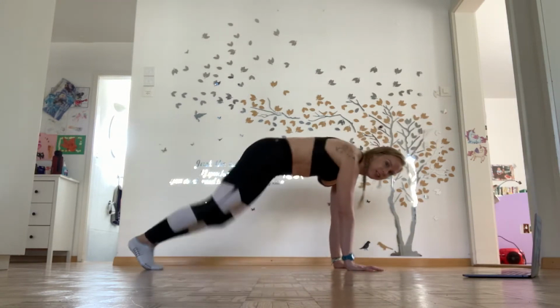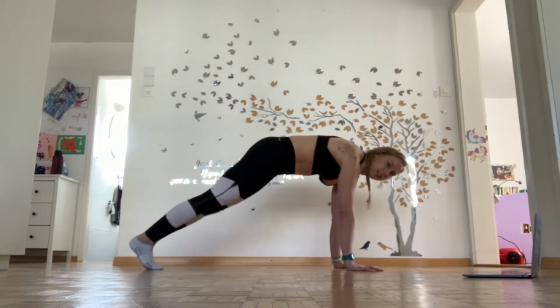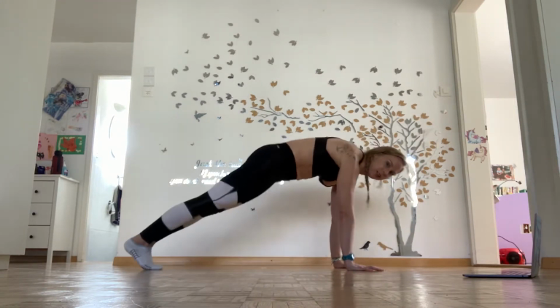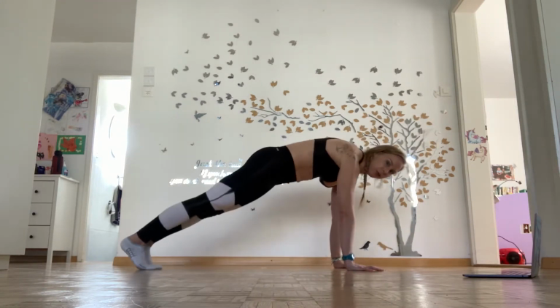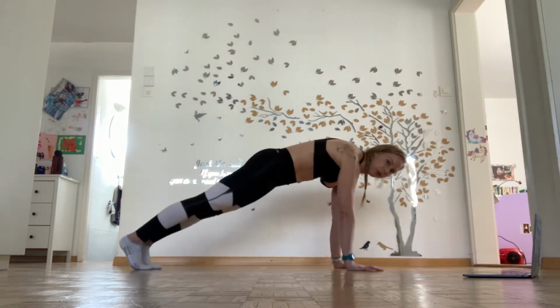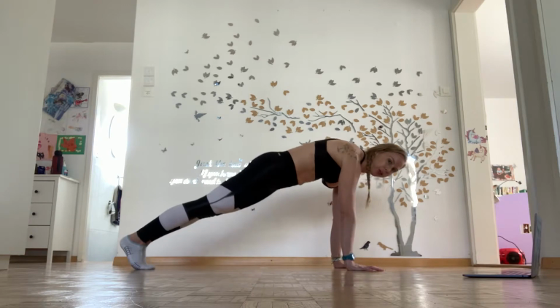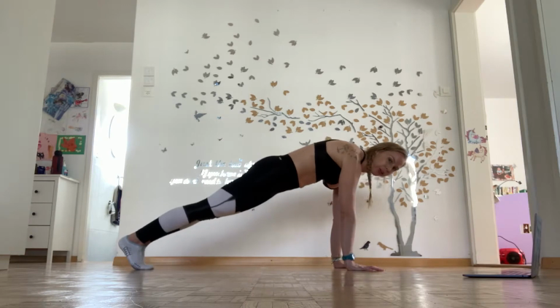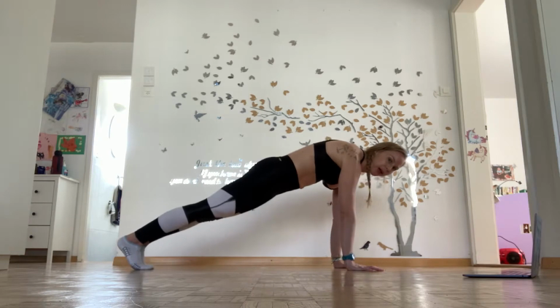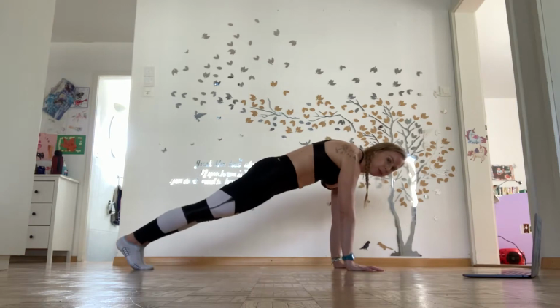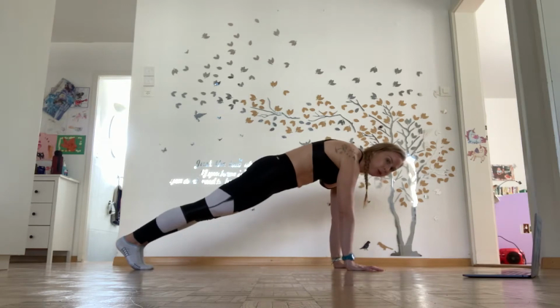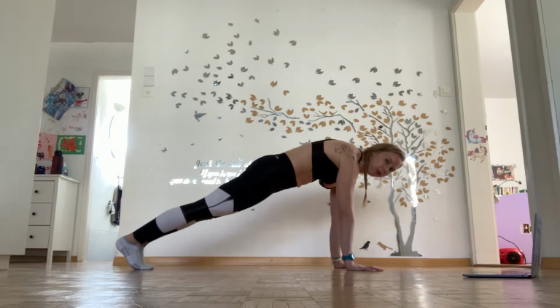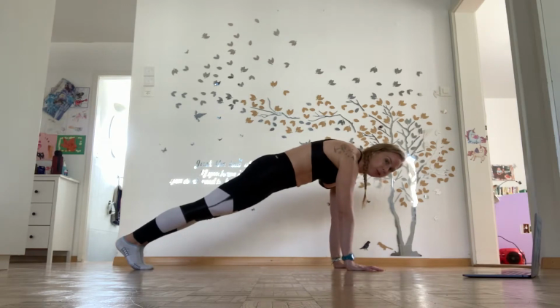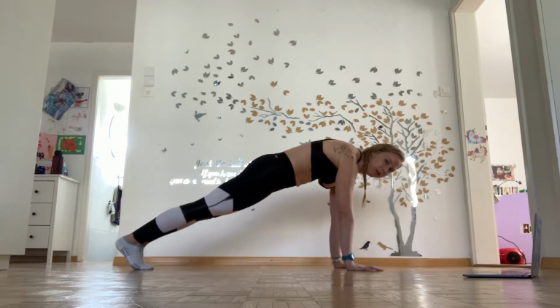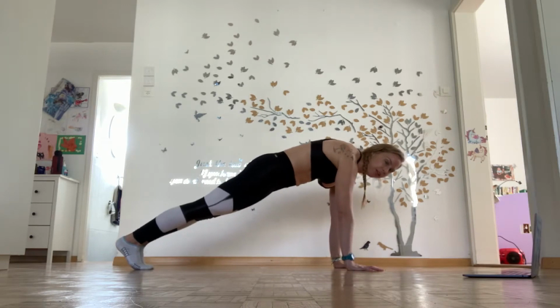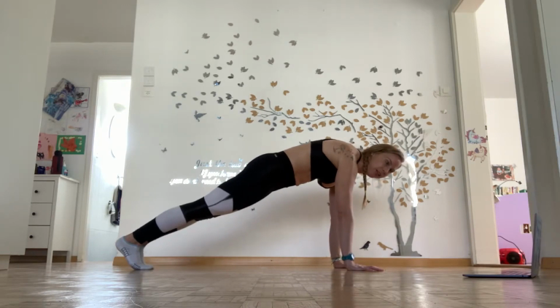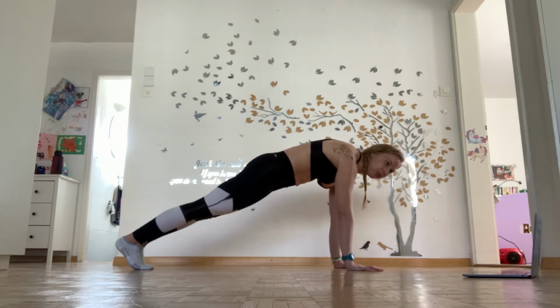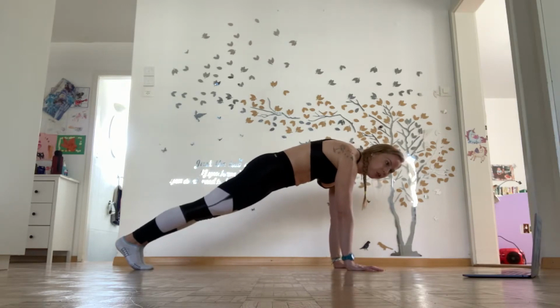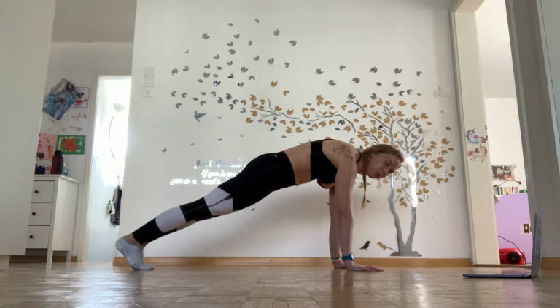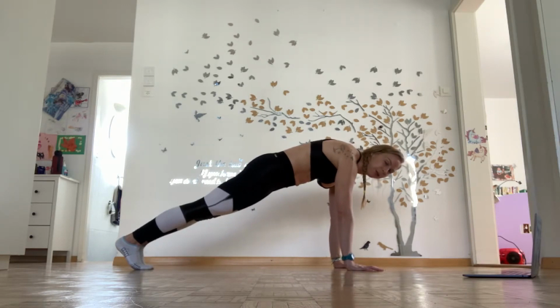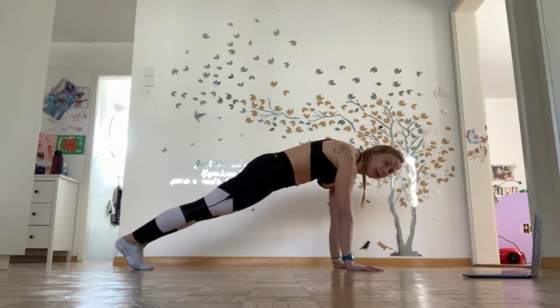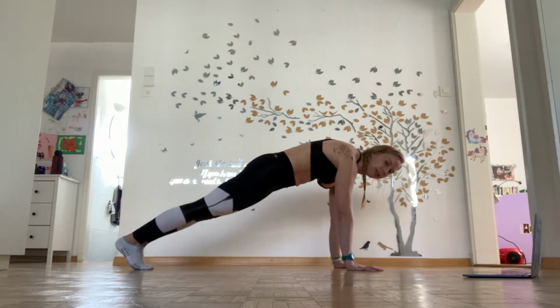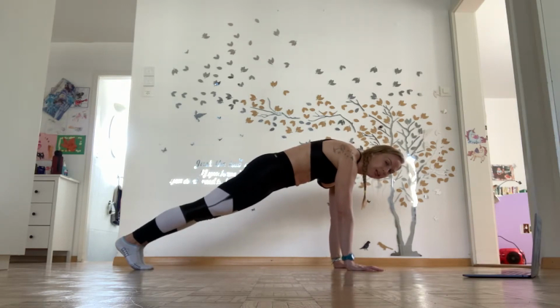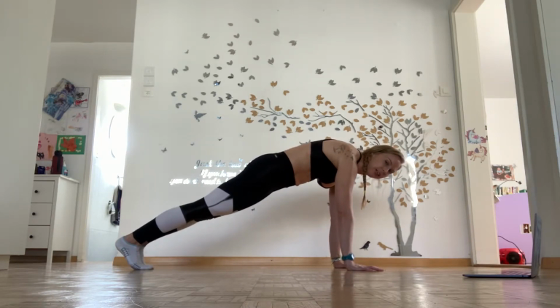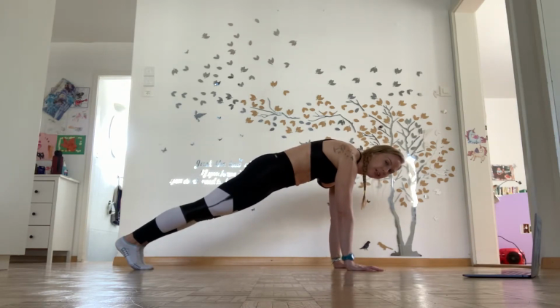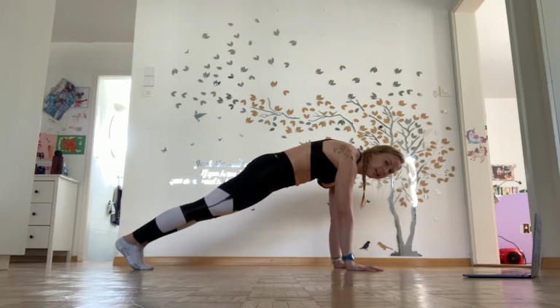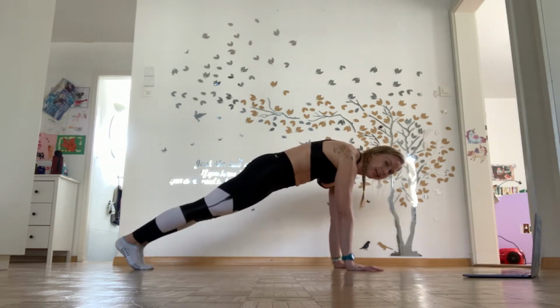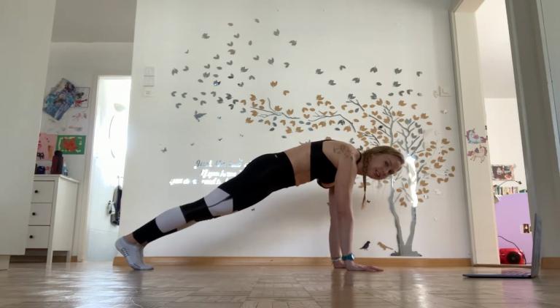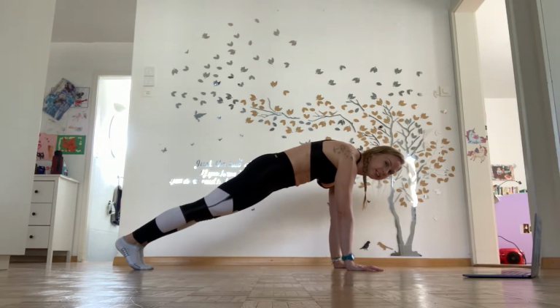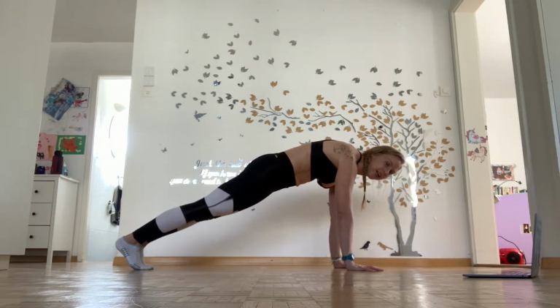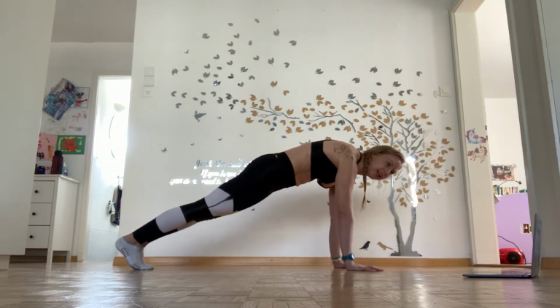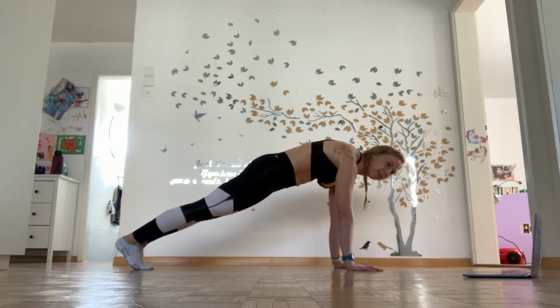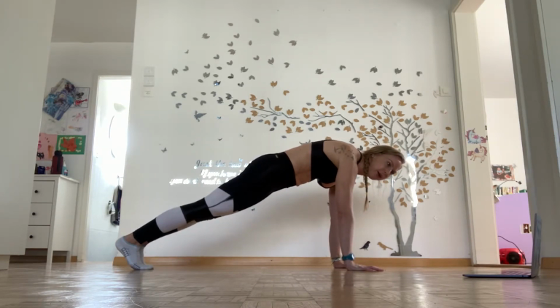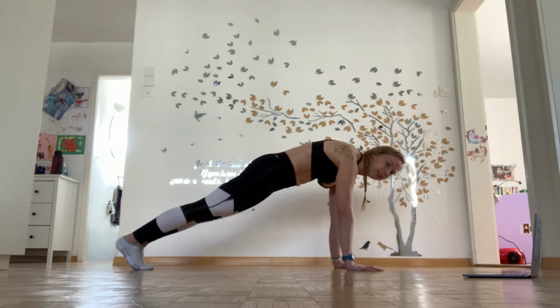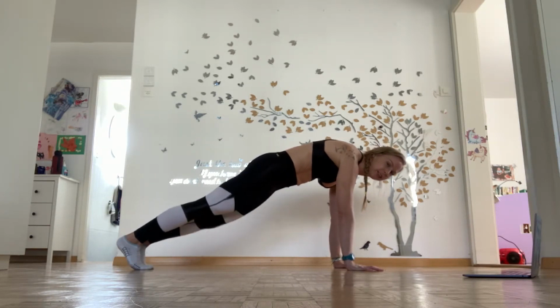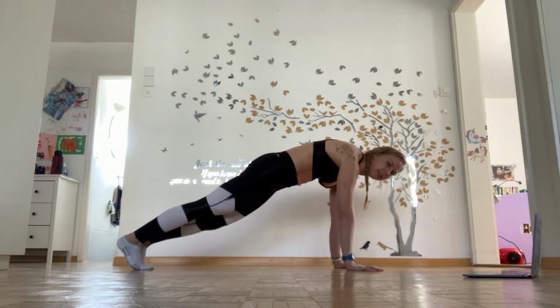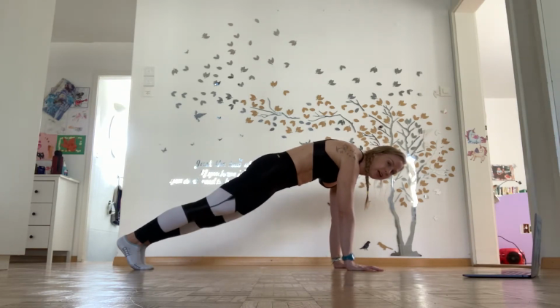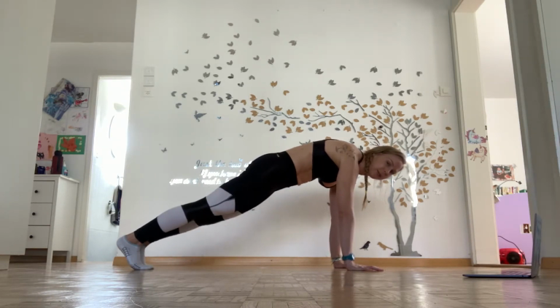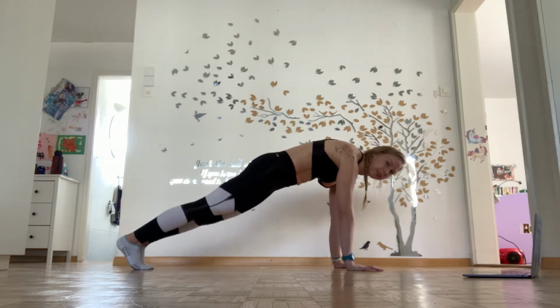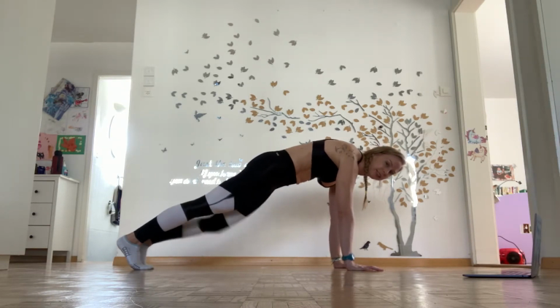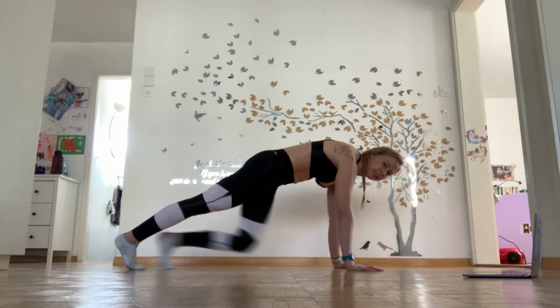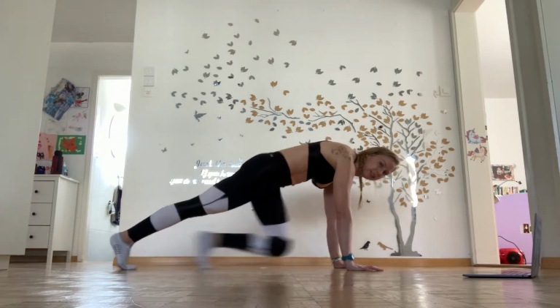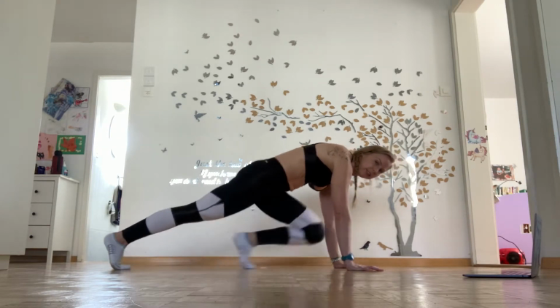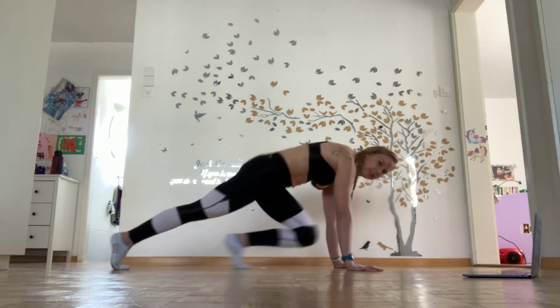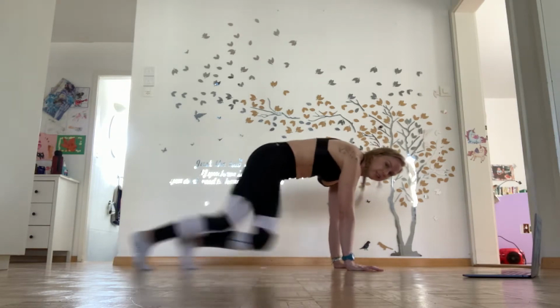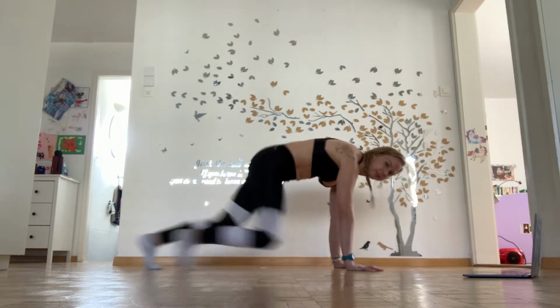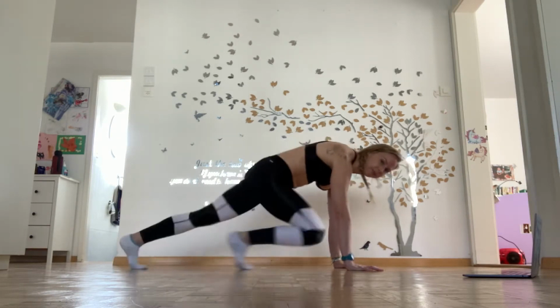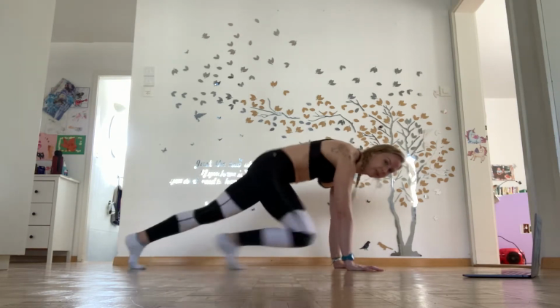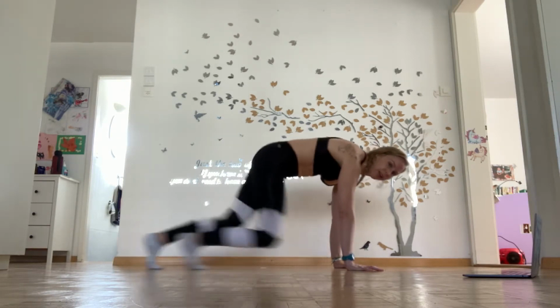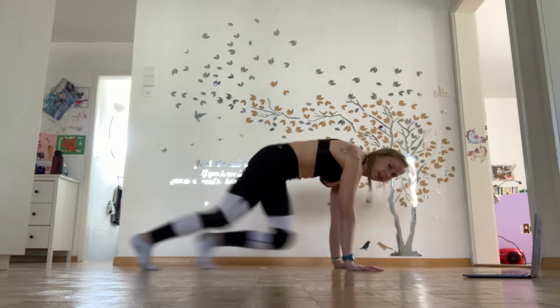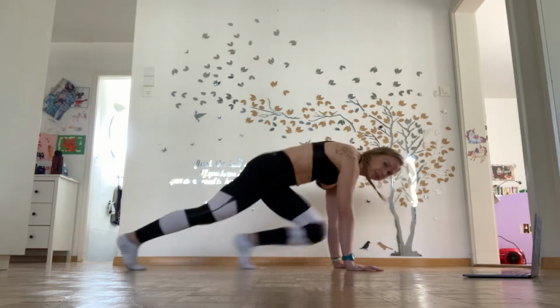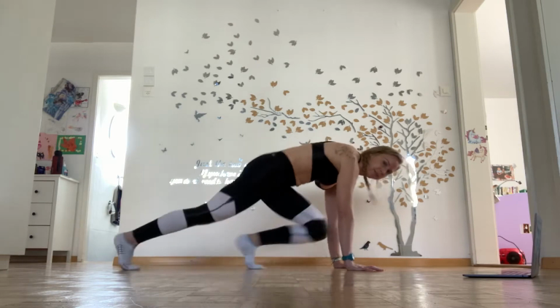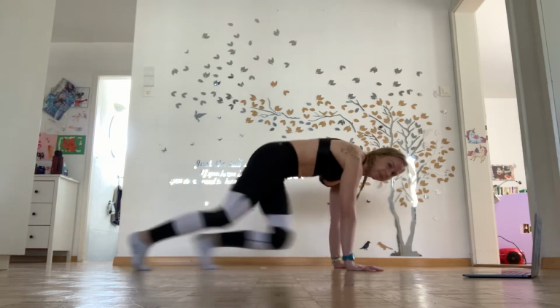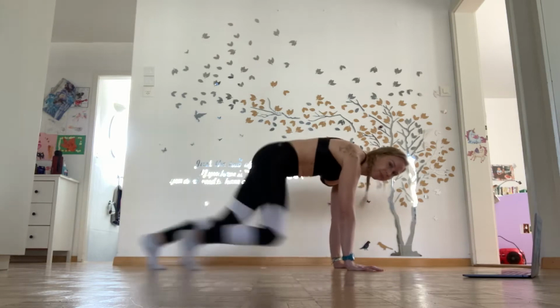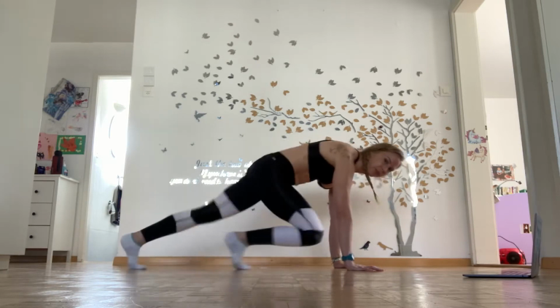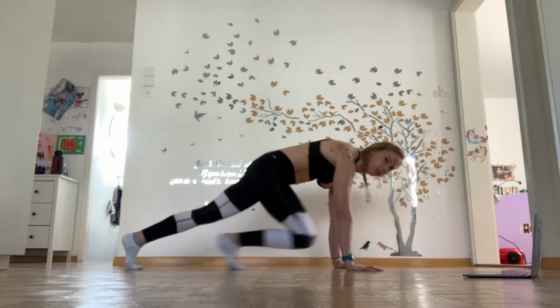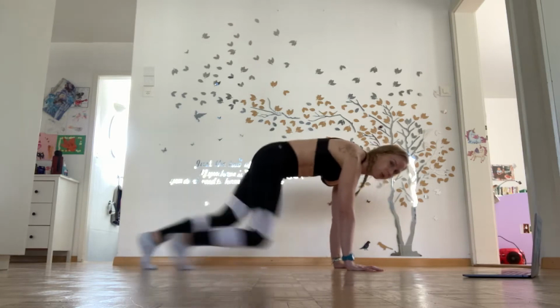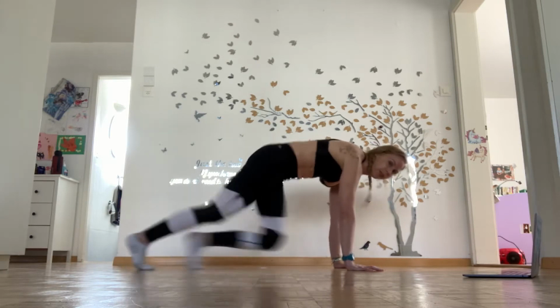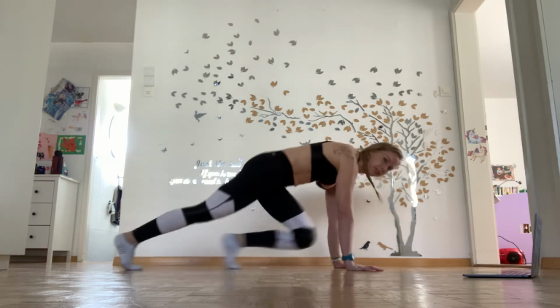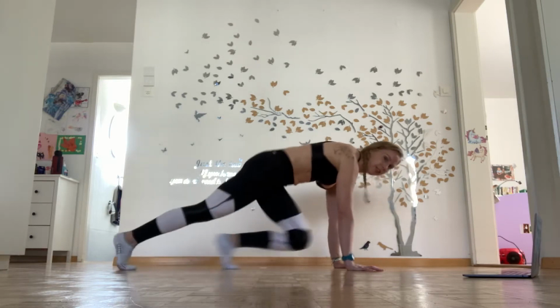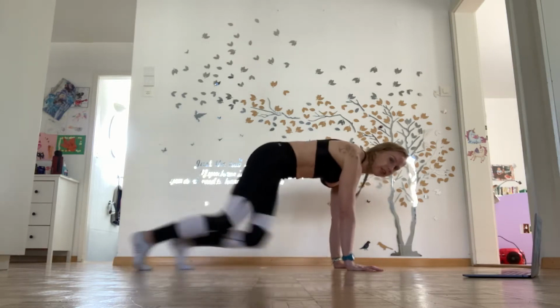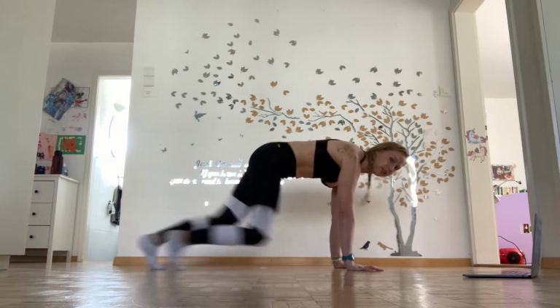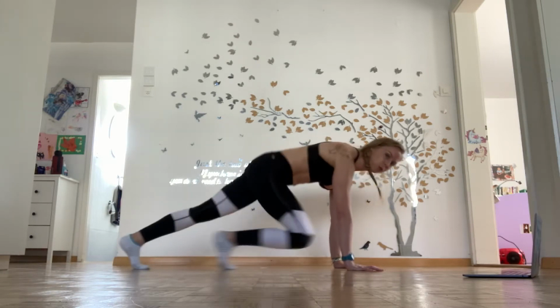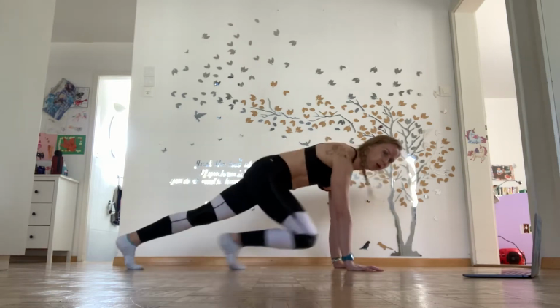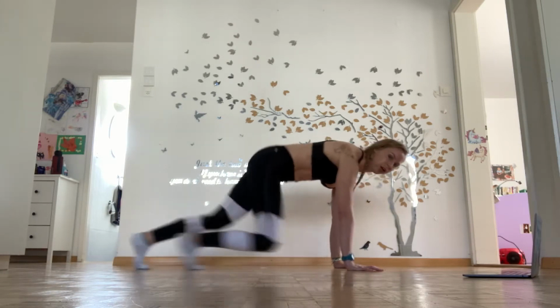You can come along with me into your plank and sliding mountain climbers. Okay, 20 seconds work.